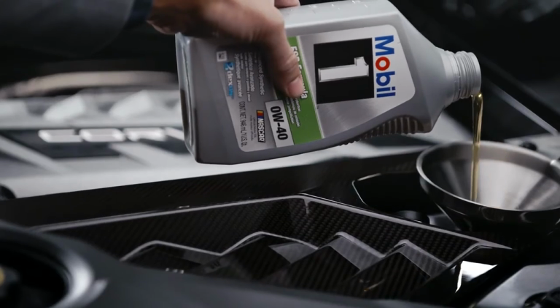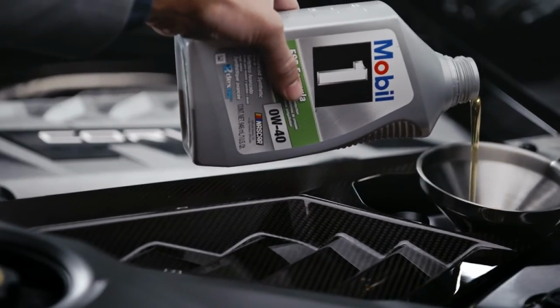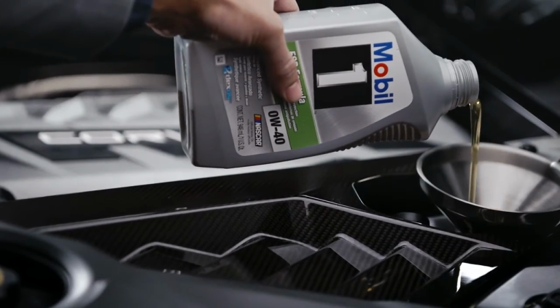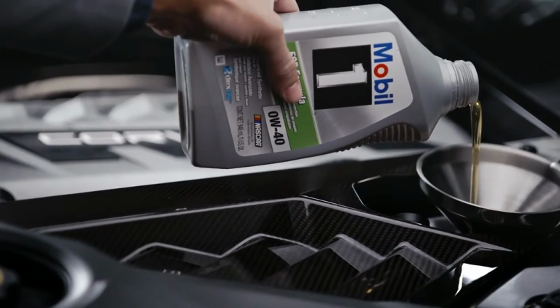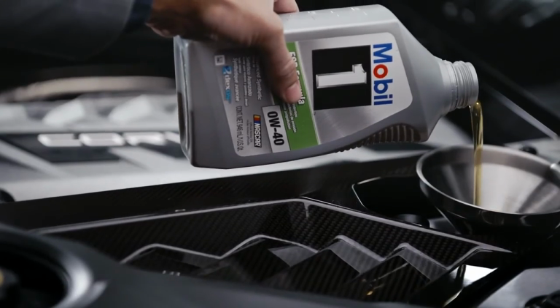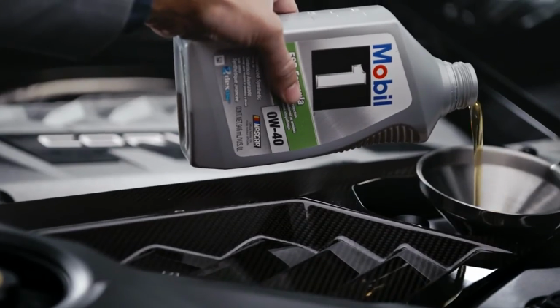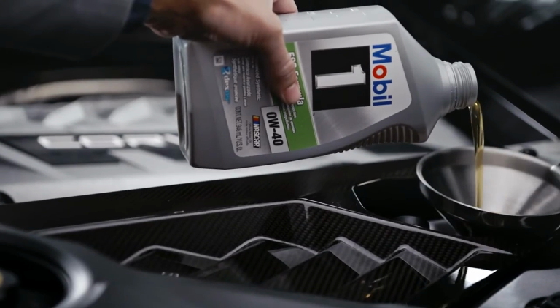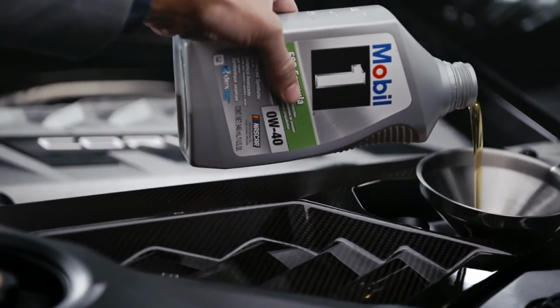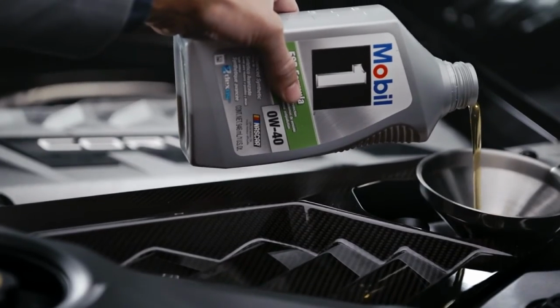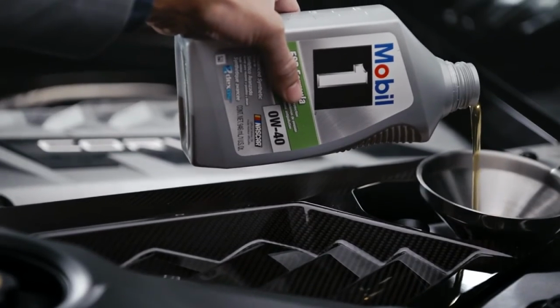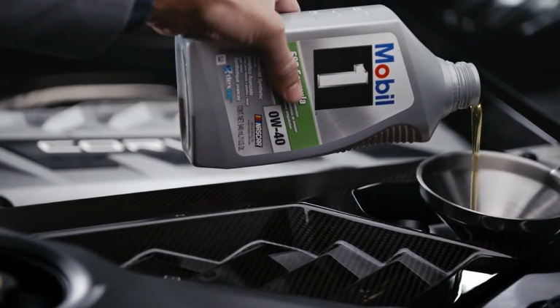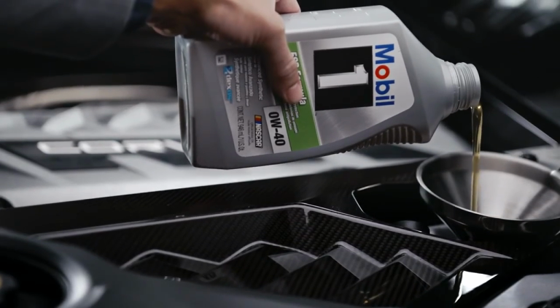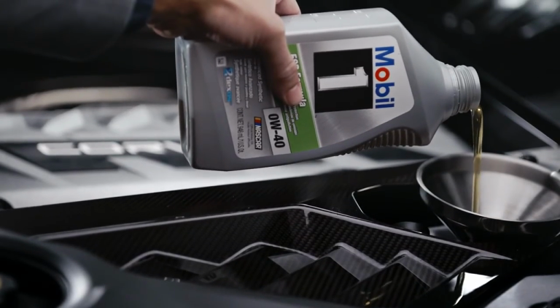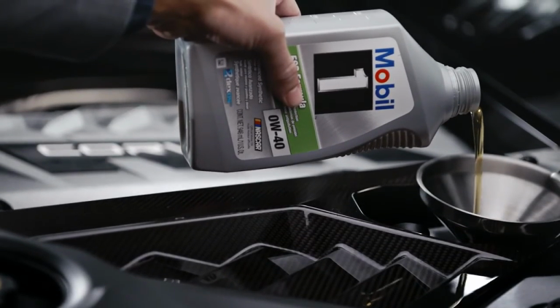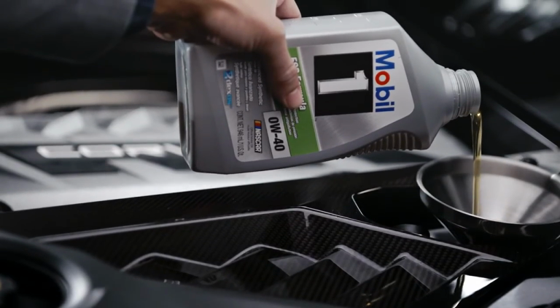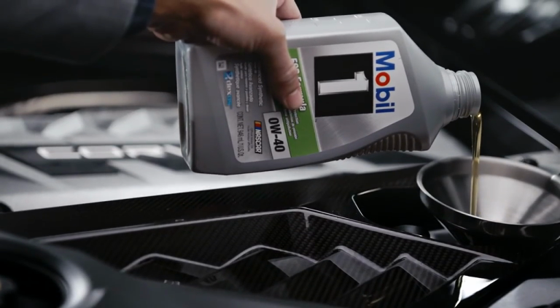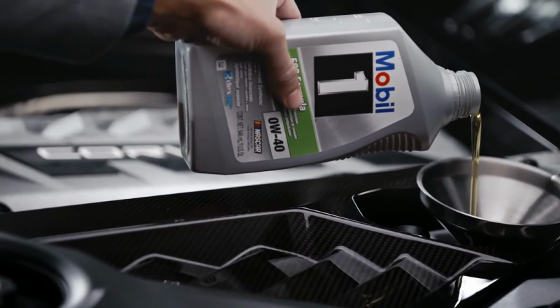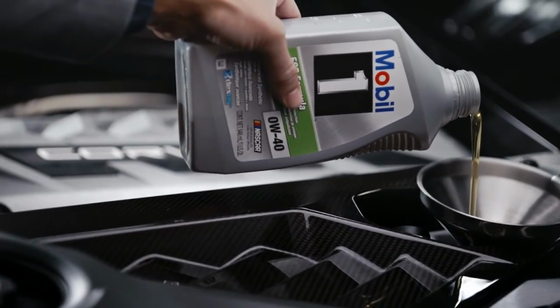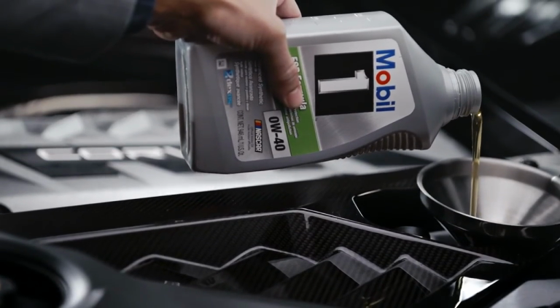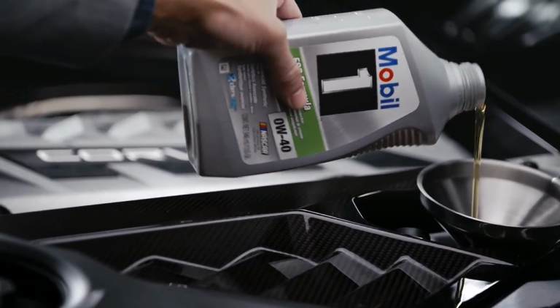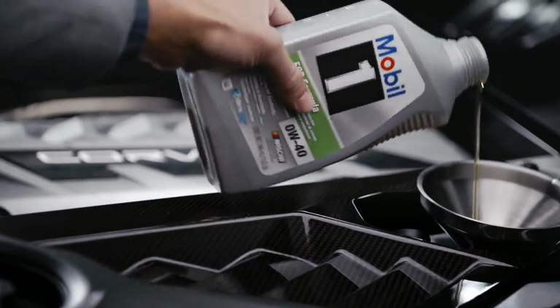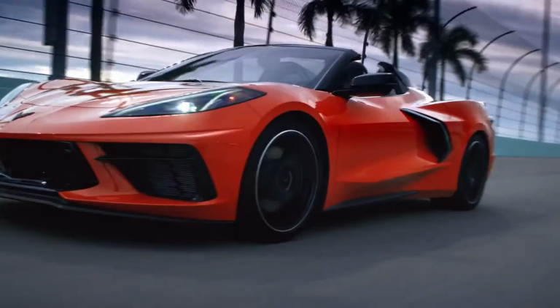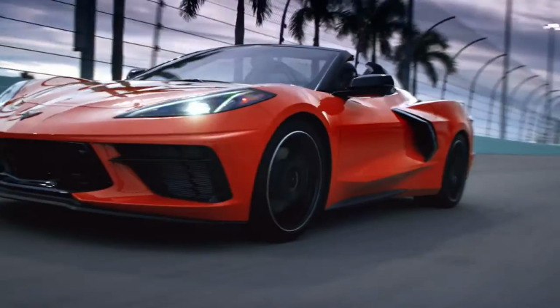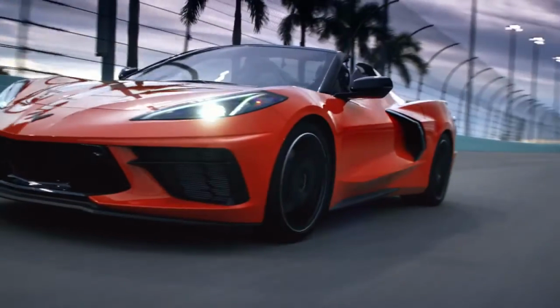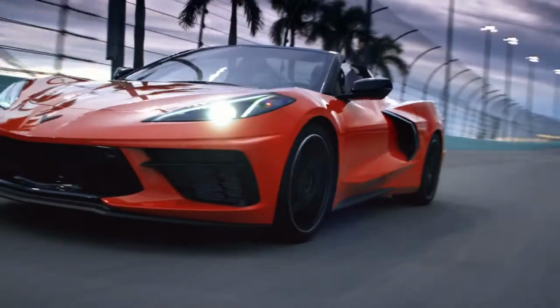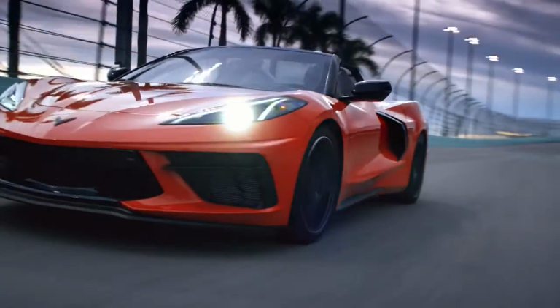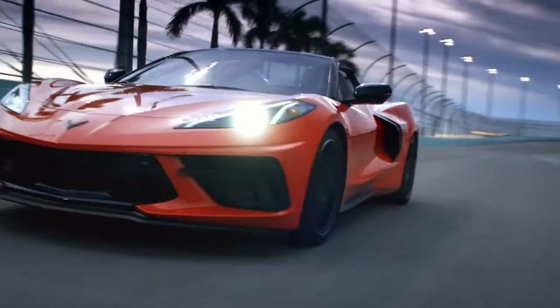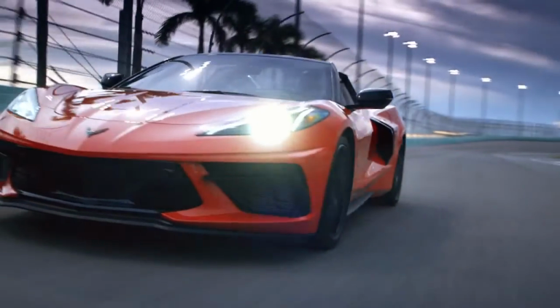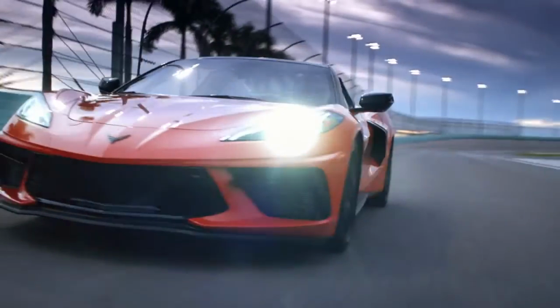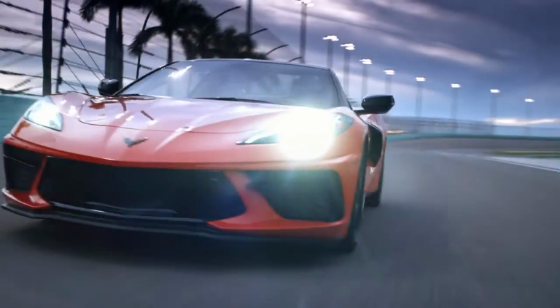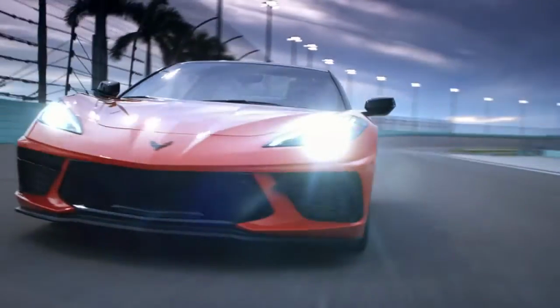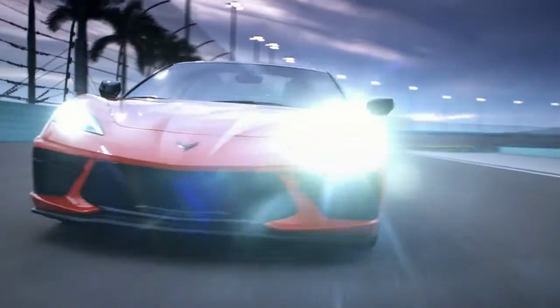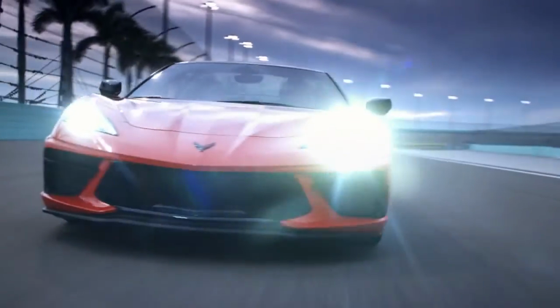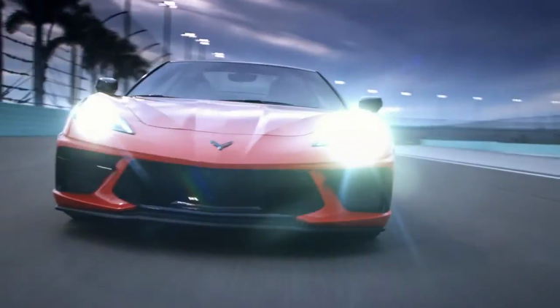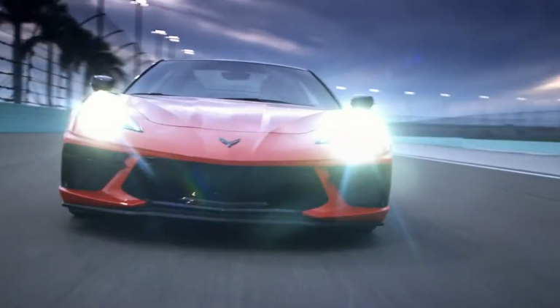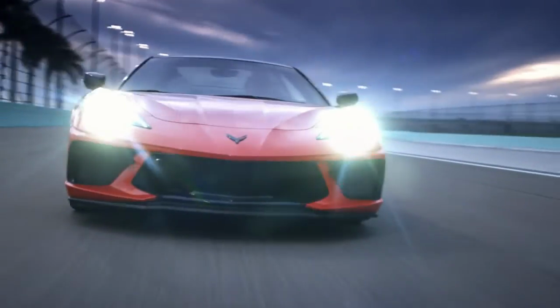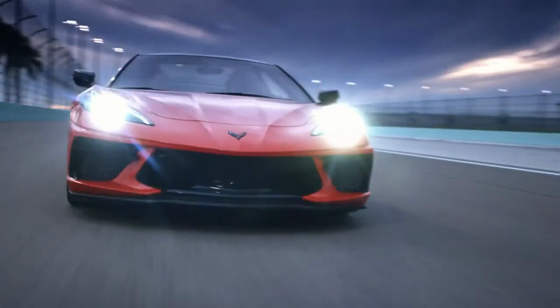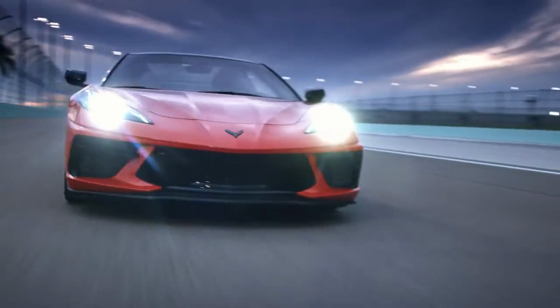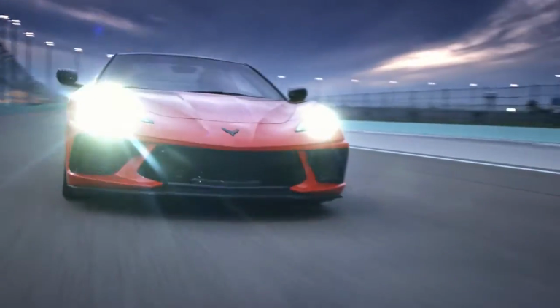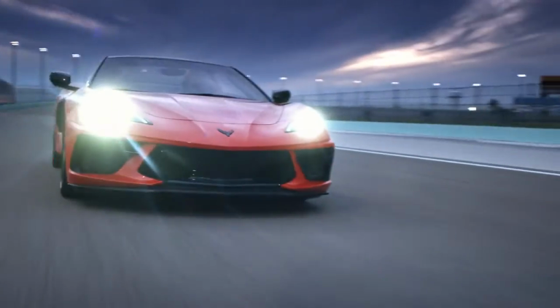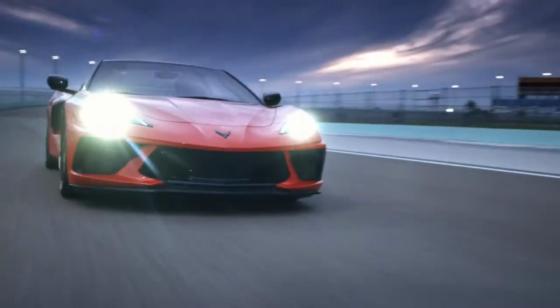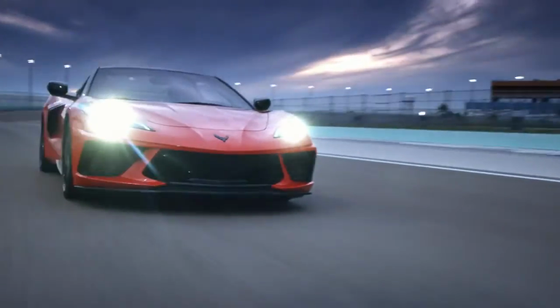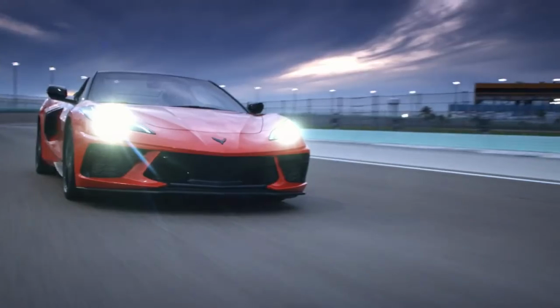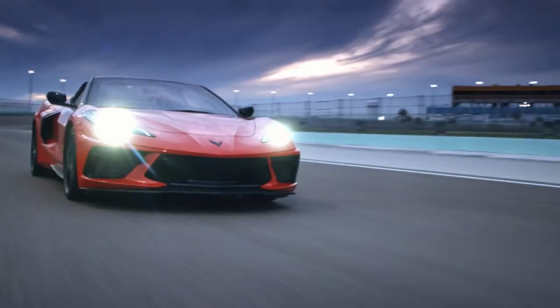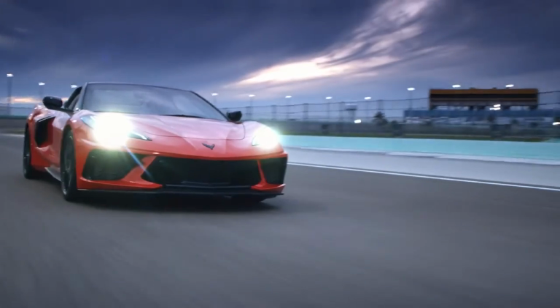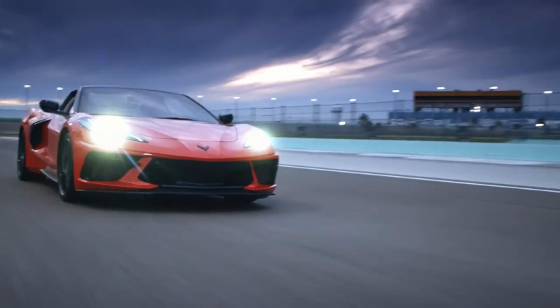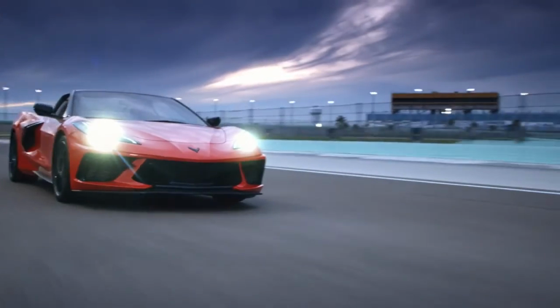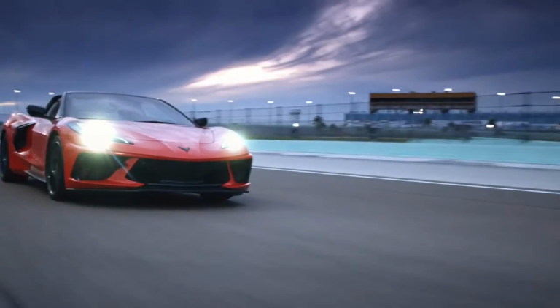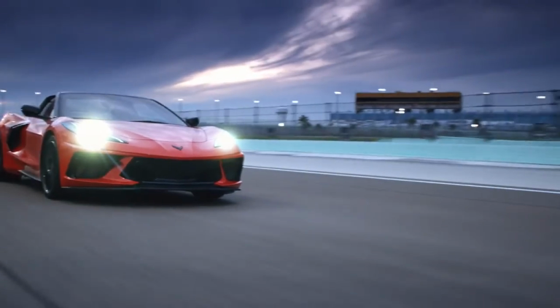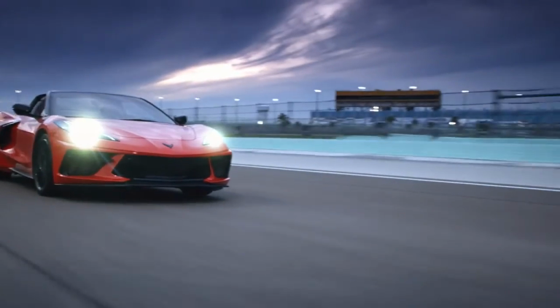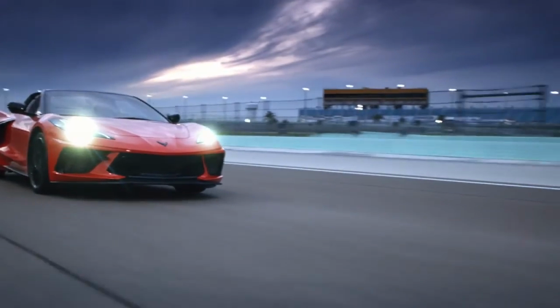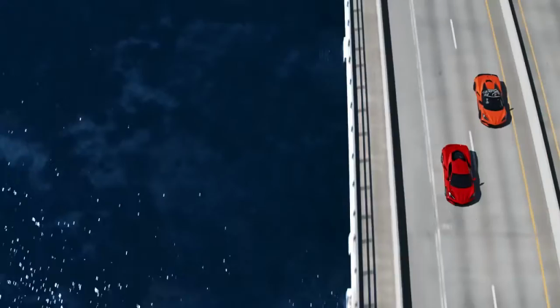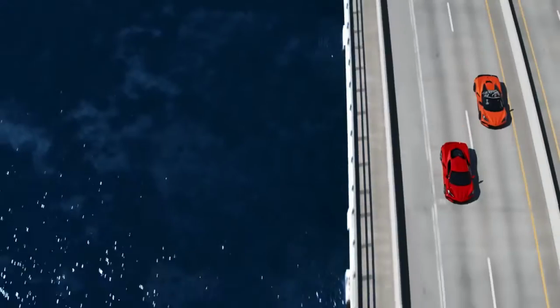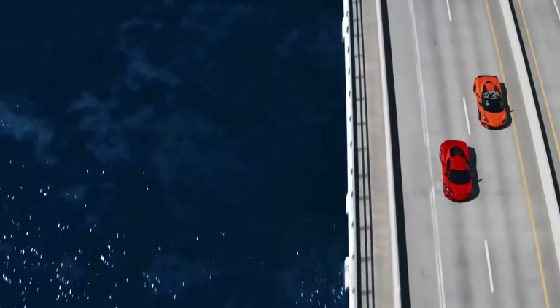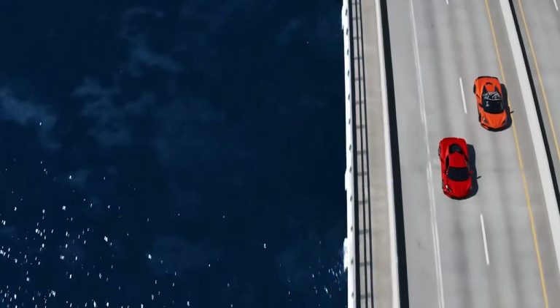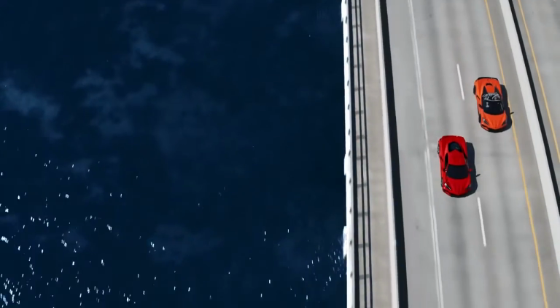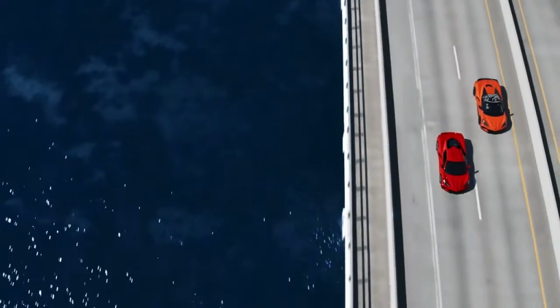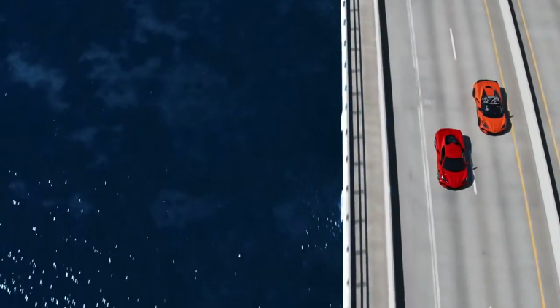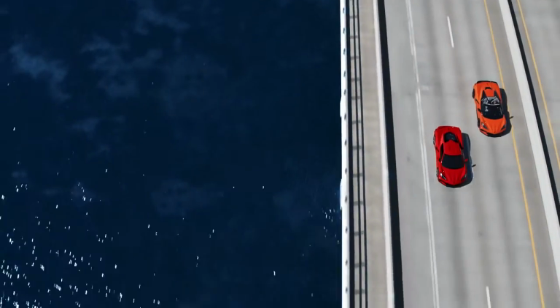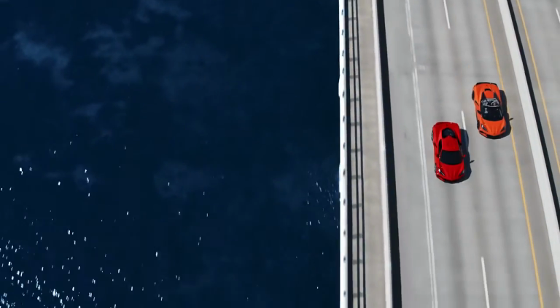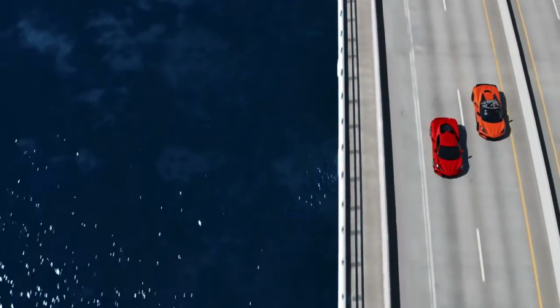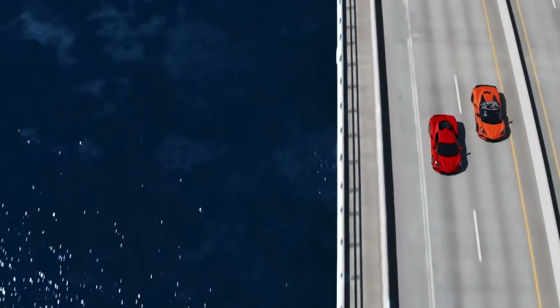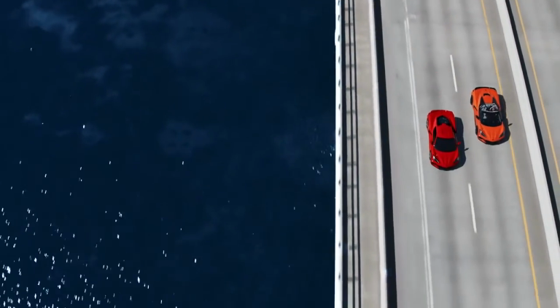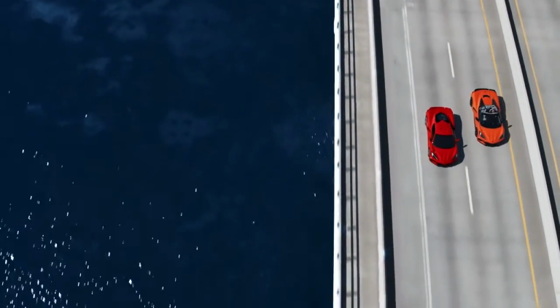When that happens, it's best to have the work done as soon as possible. One of the best ways to take care of your new Corvette is to let your dealer help.